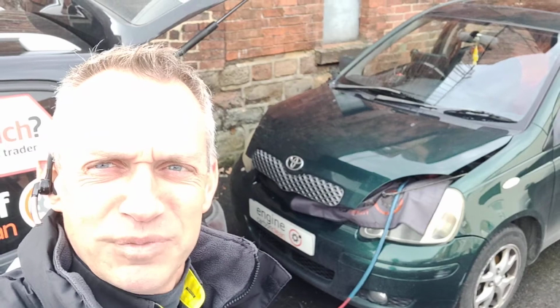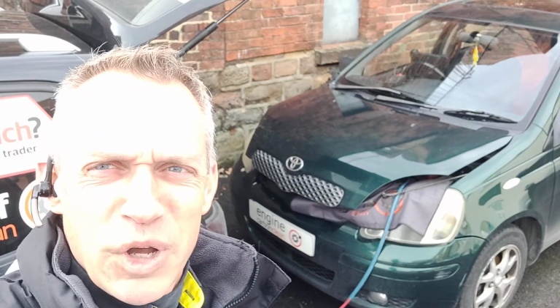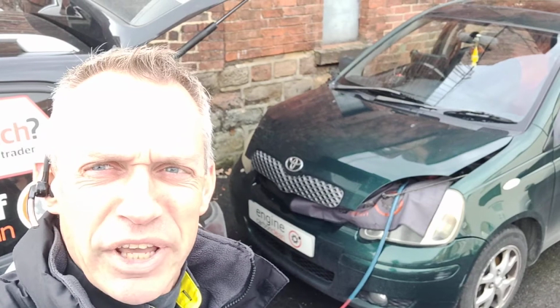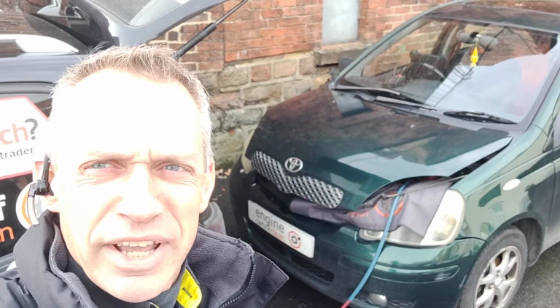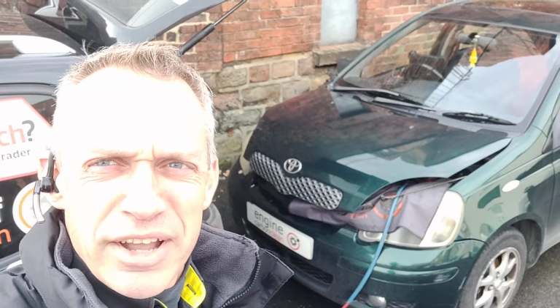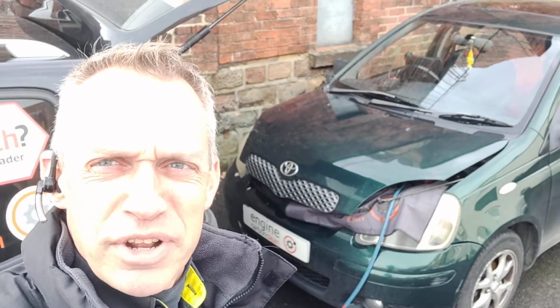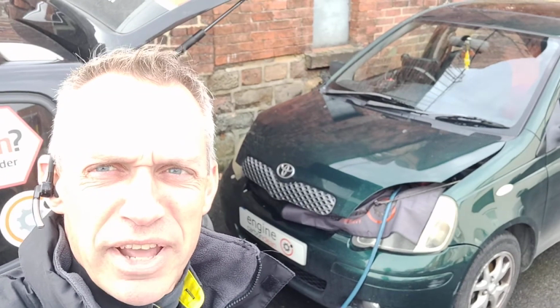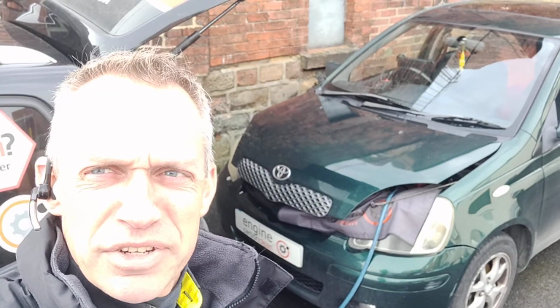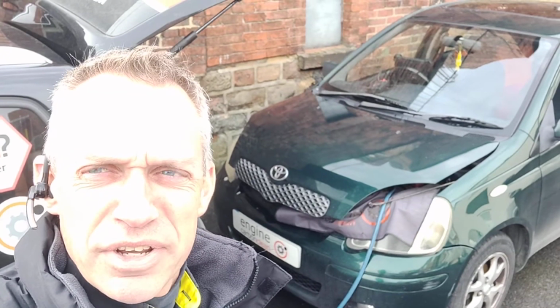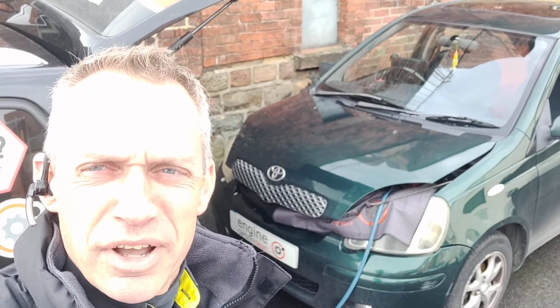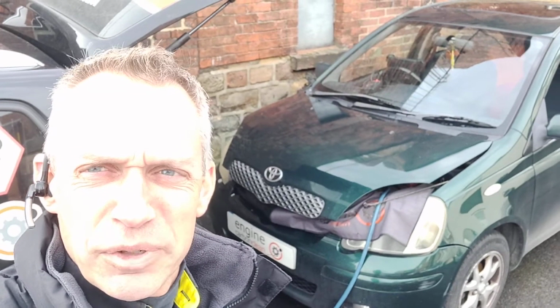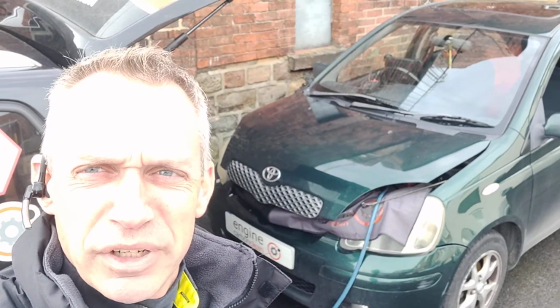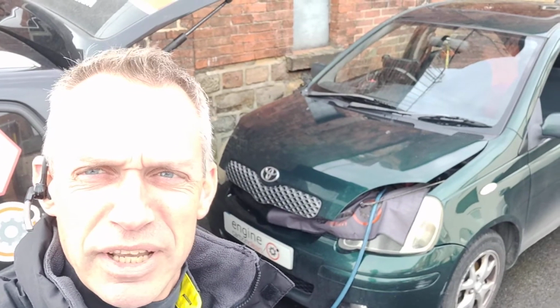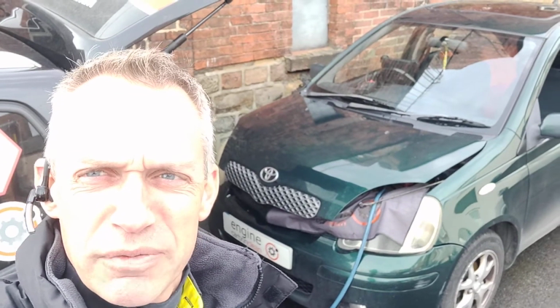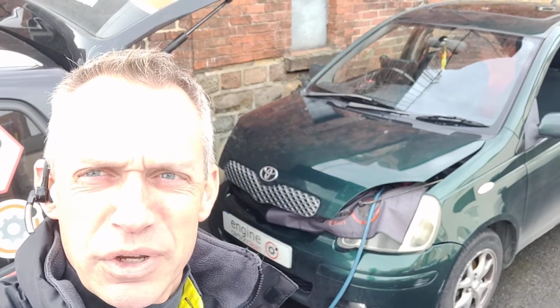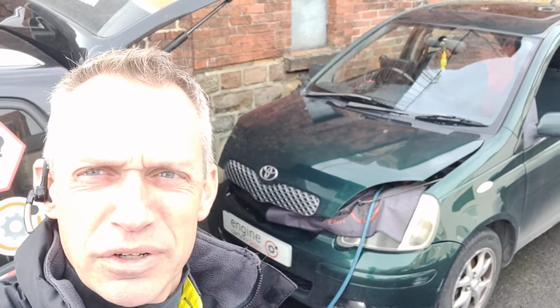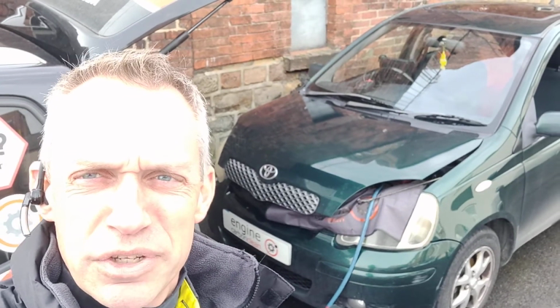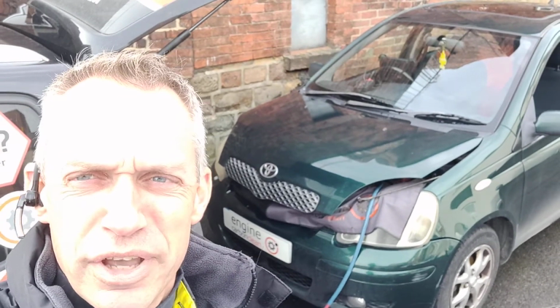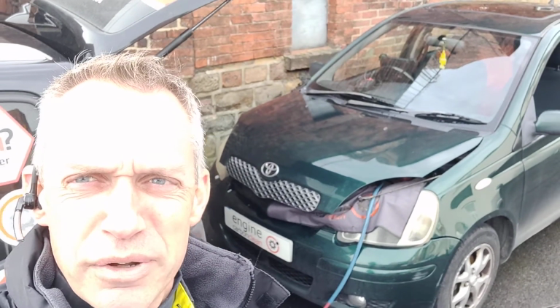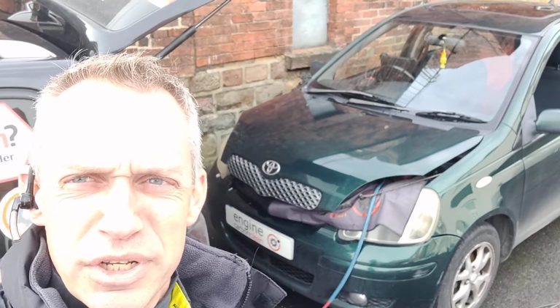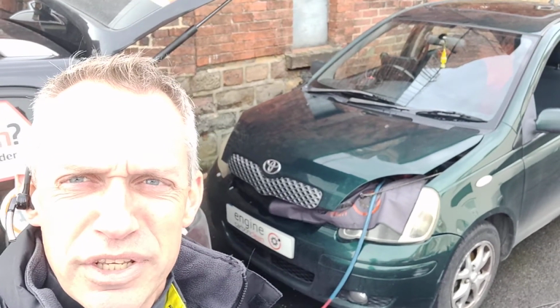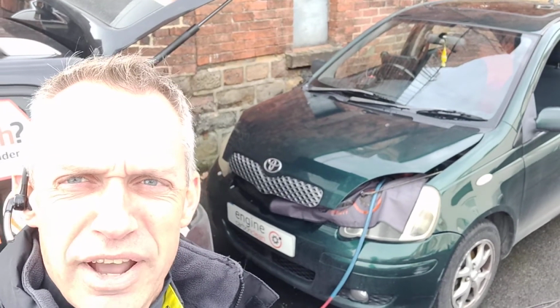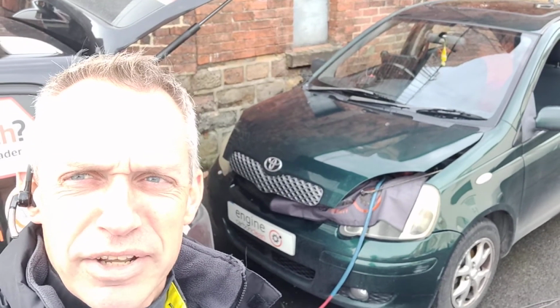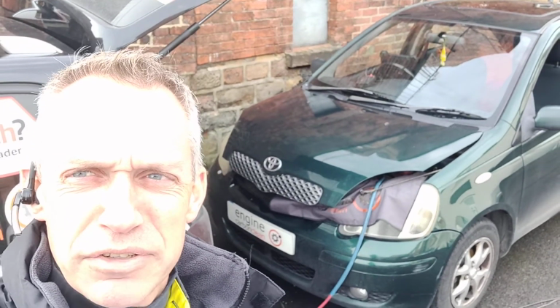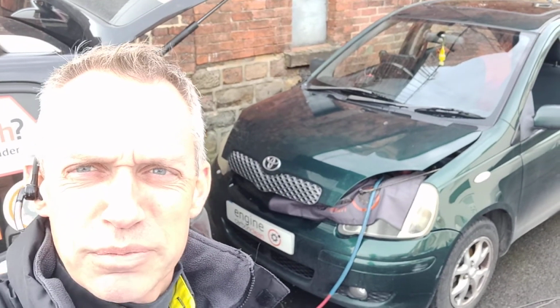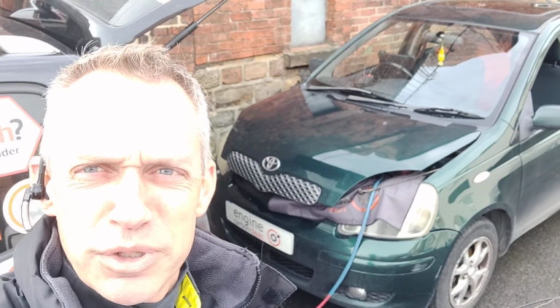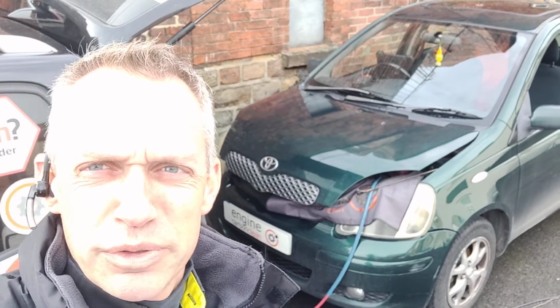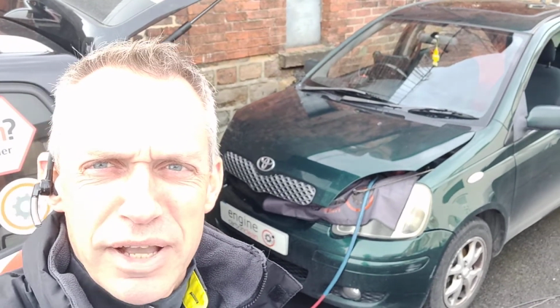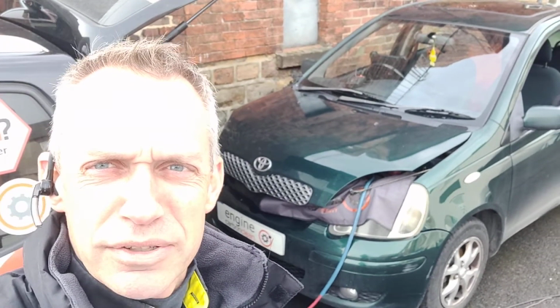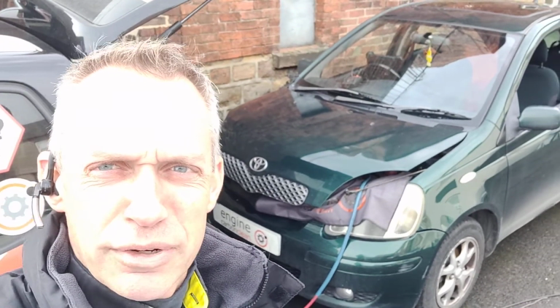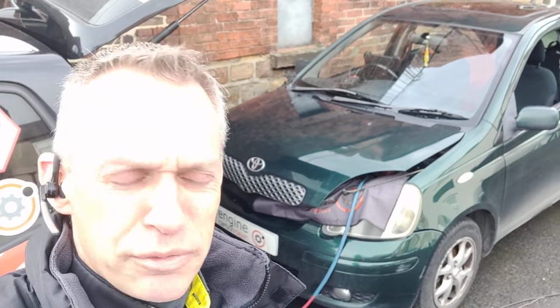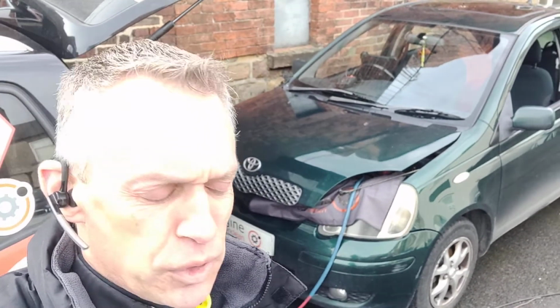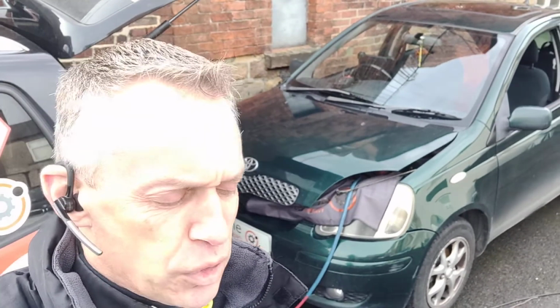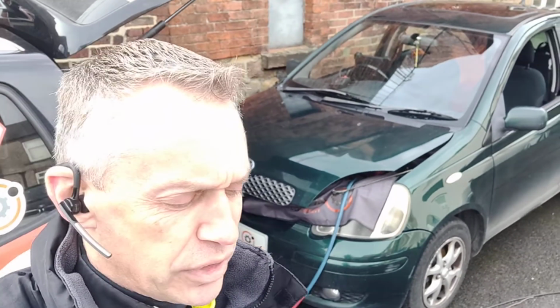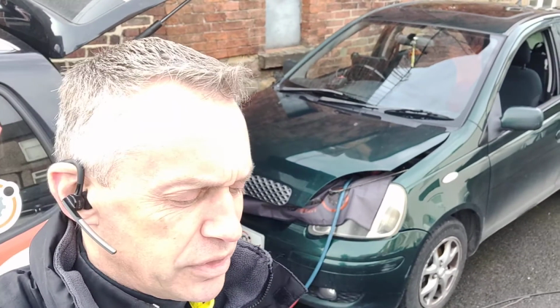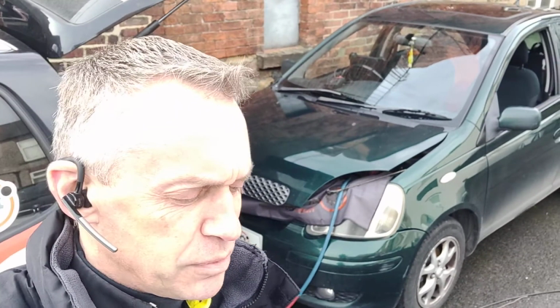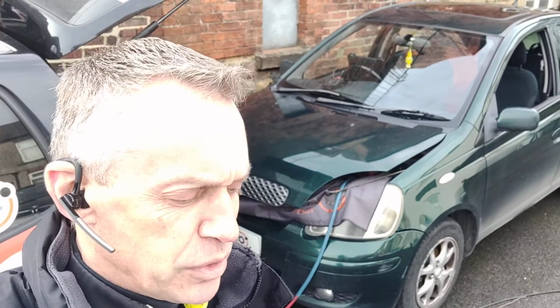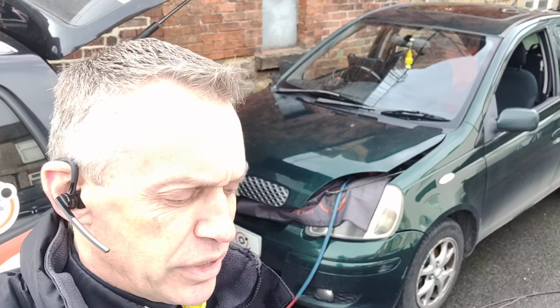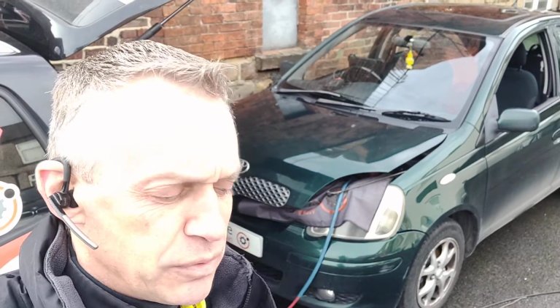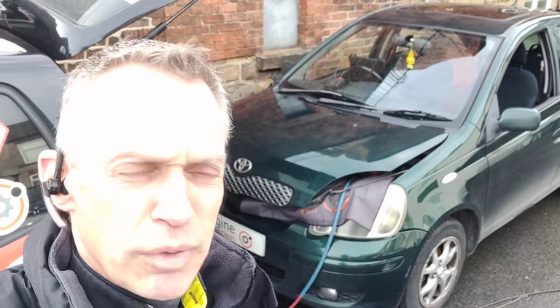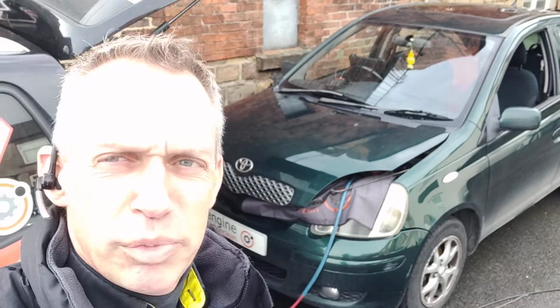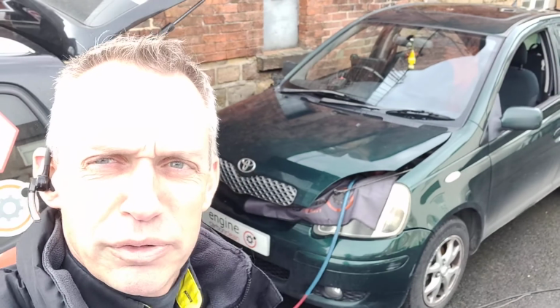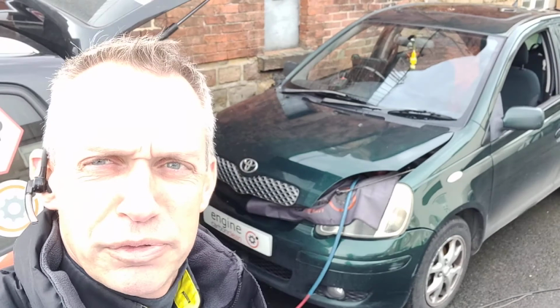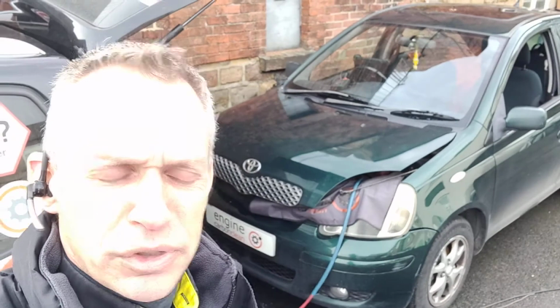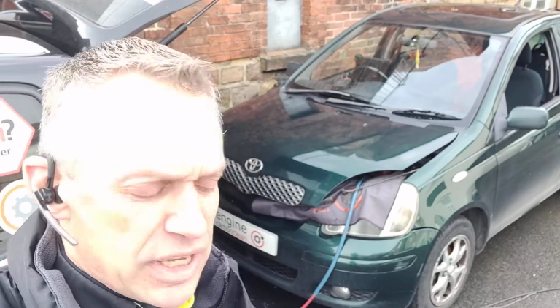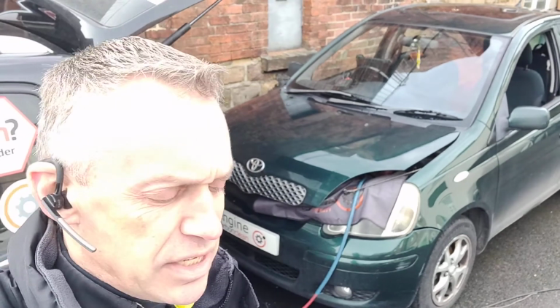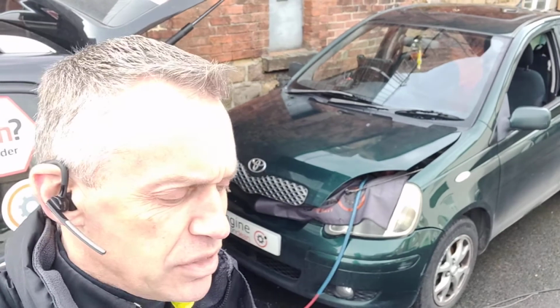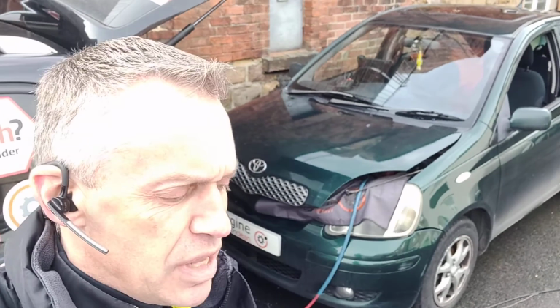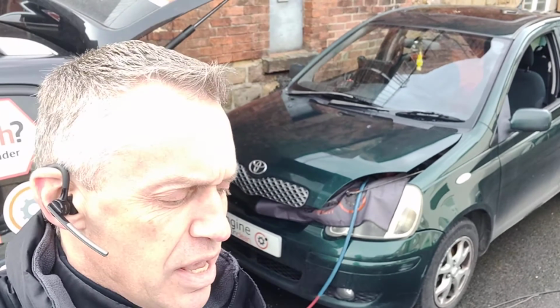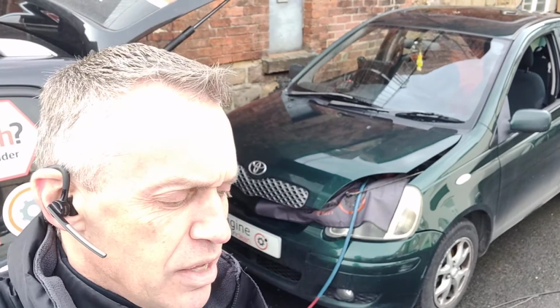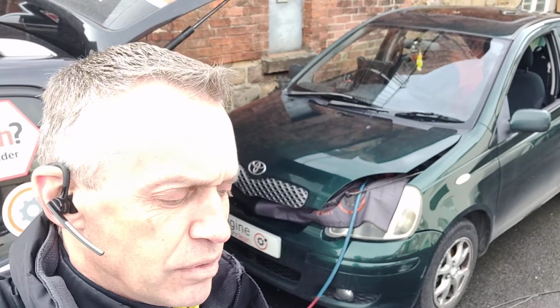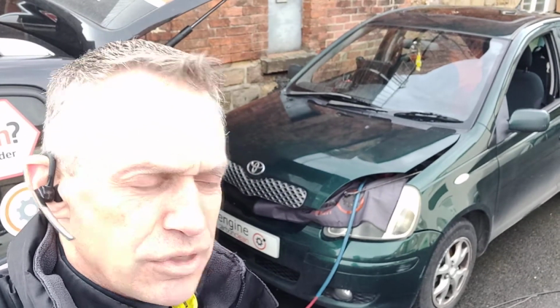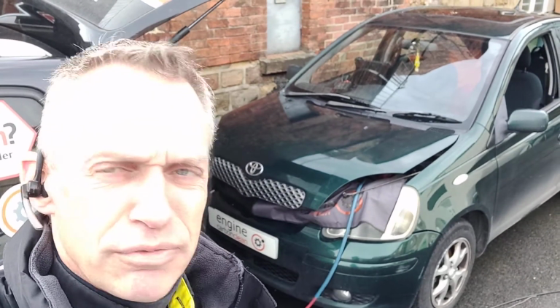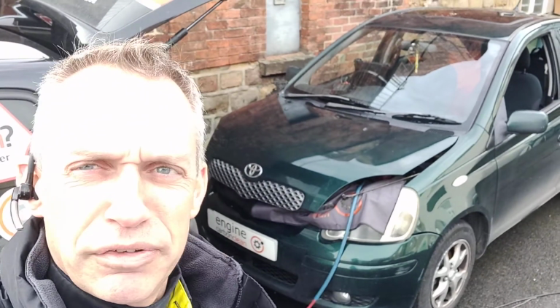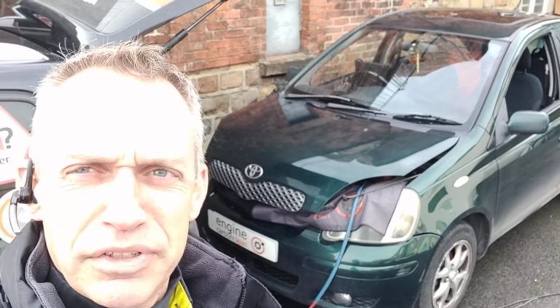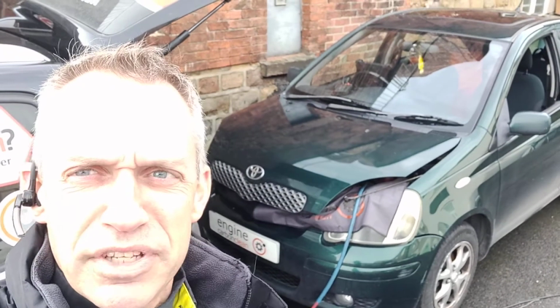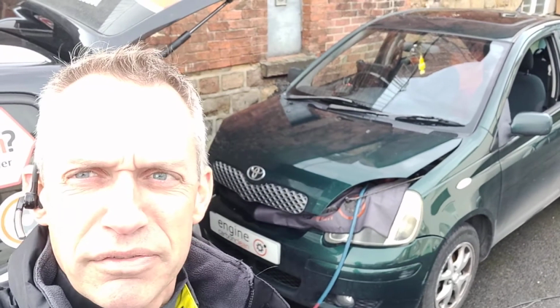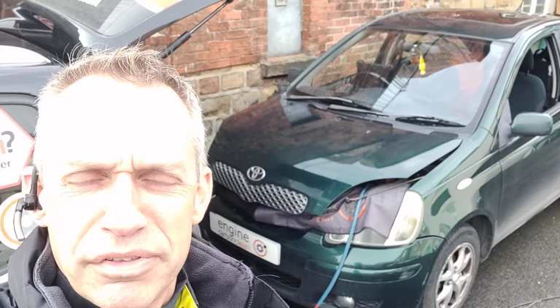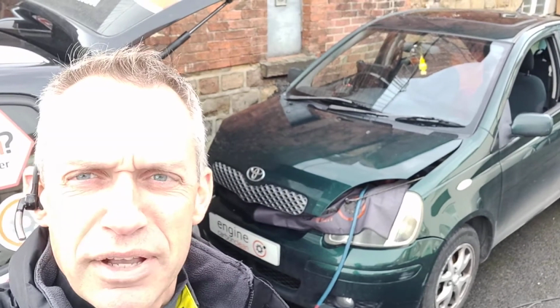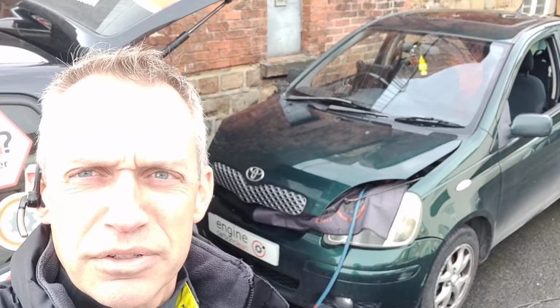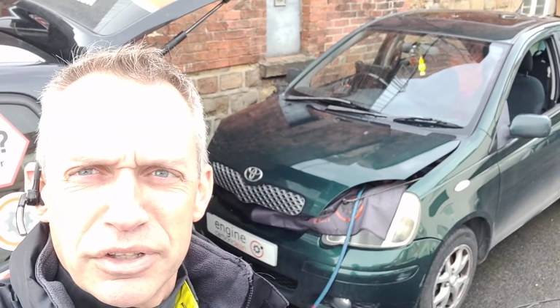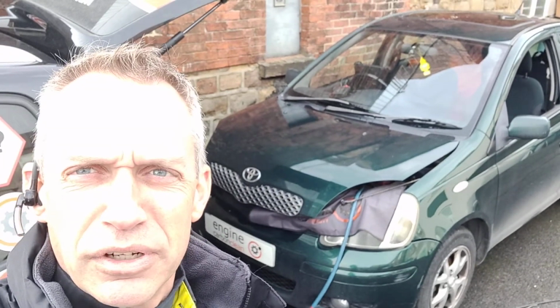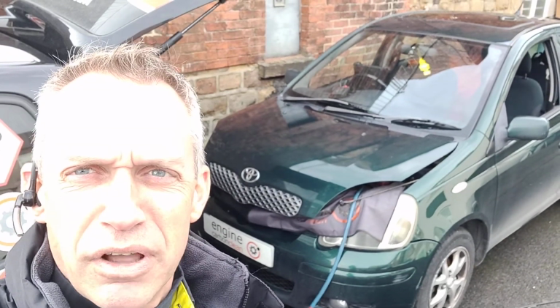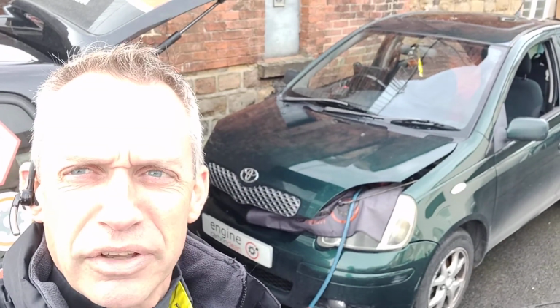Good morning, Agent at Engine Carver Clean. We've got a Toyota Yaris from 2004 in this morning — 1.4 diesel, 157,000 on the clock.